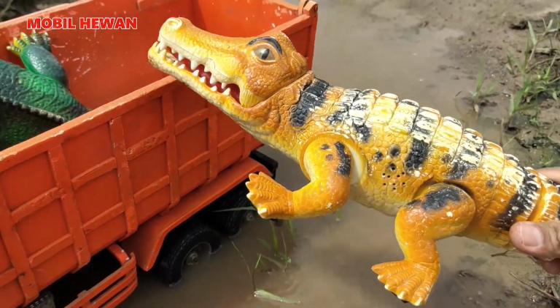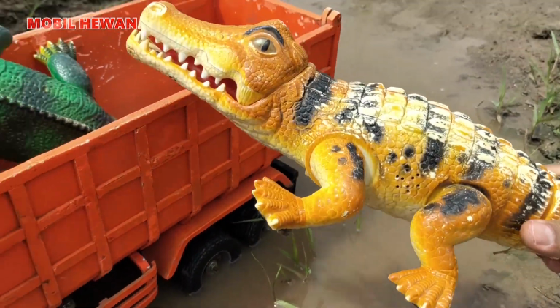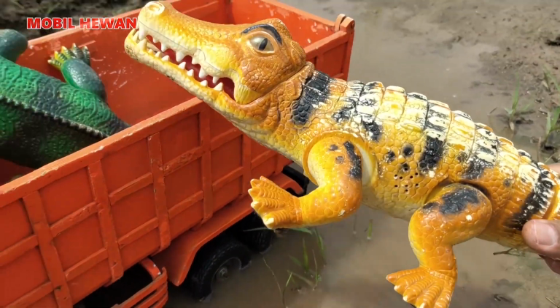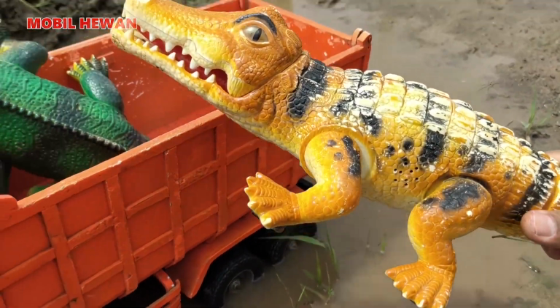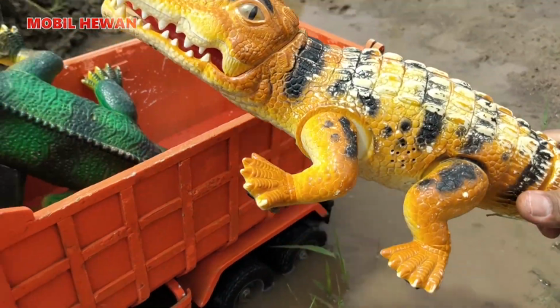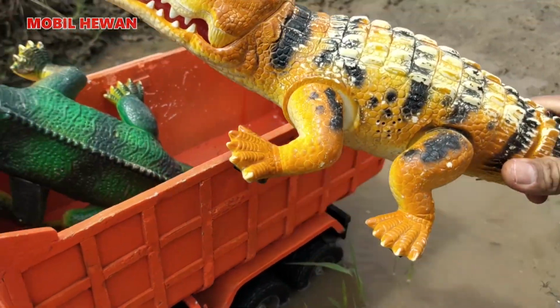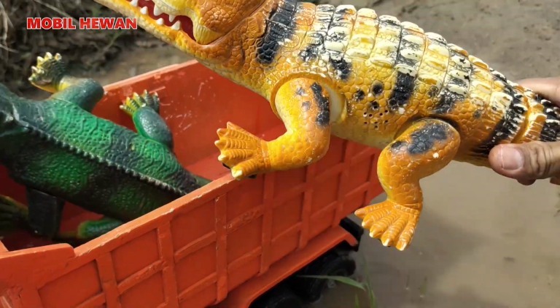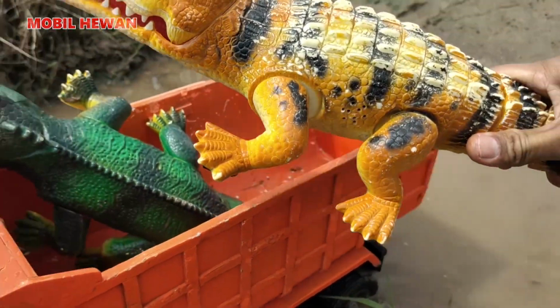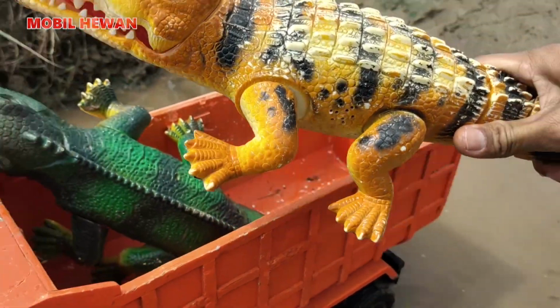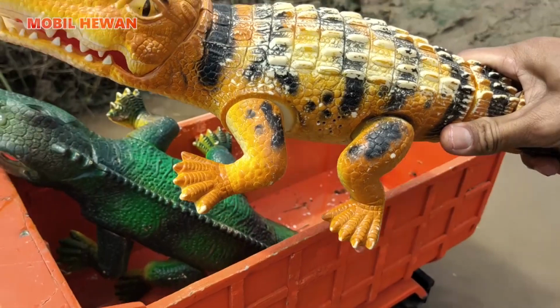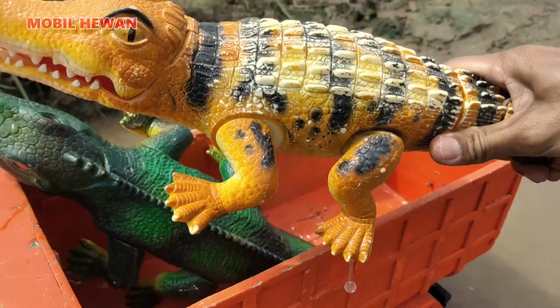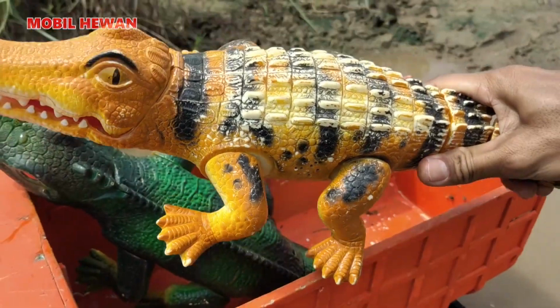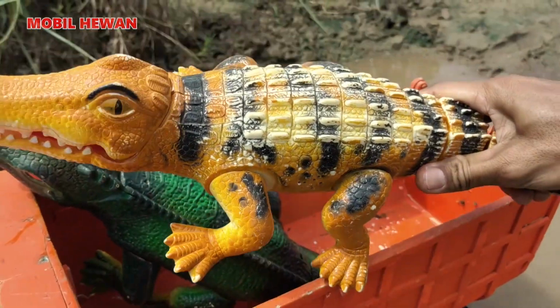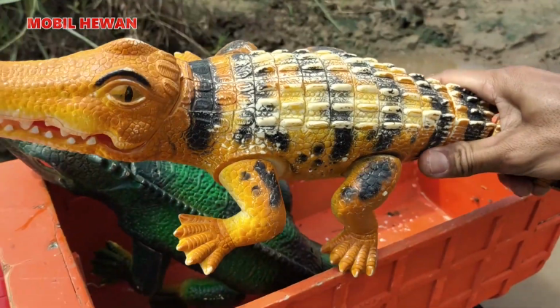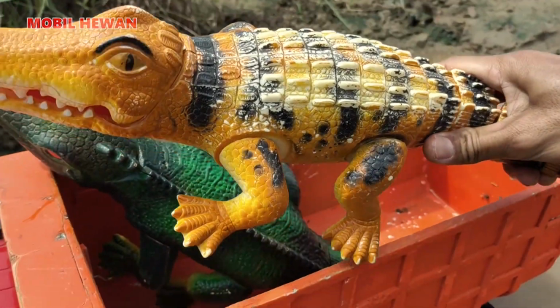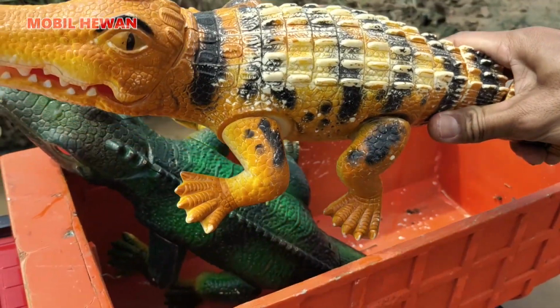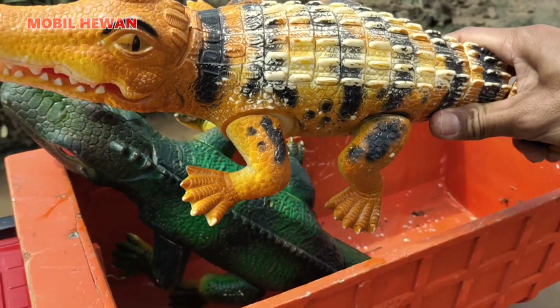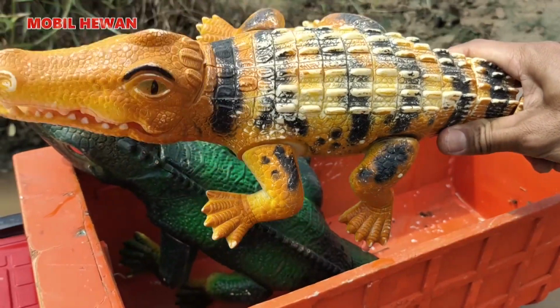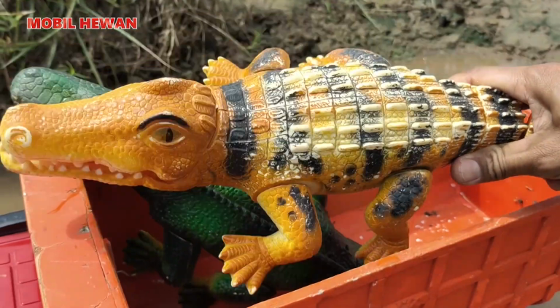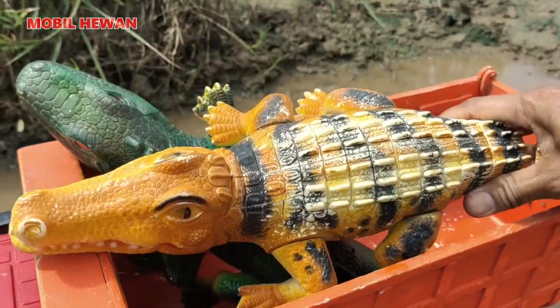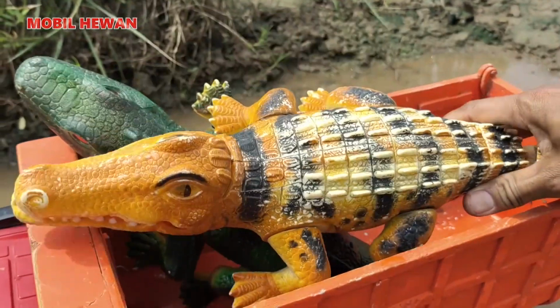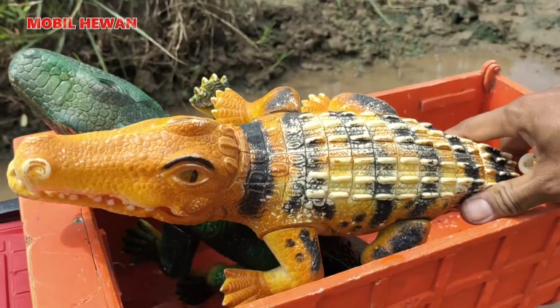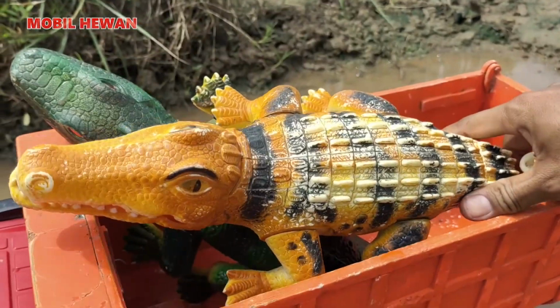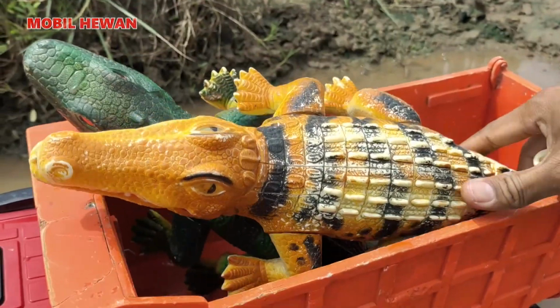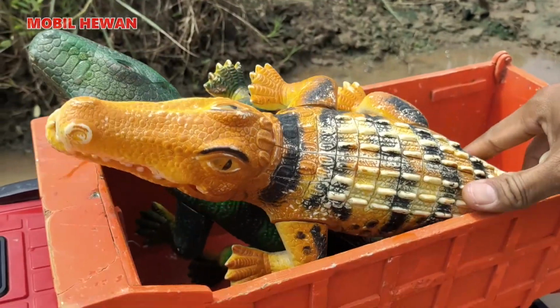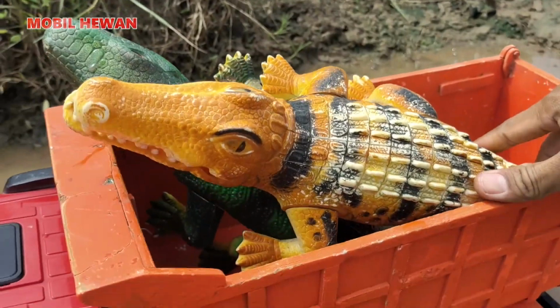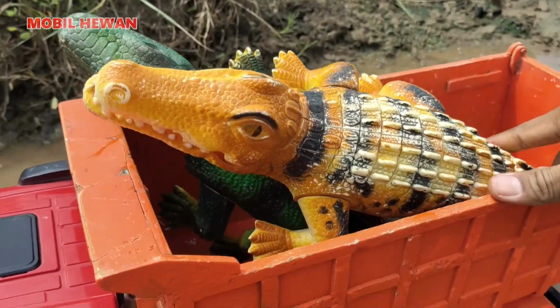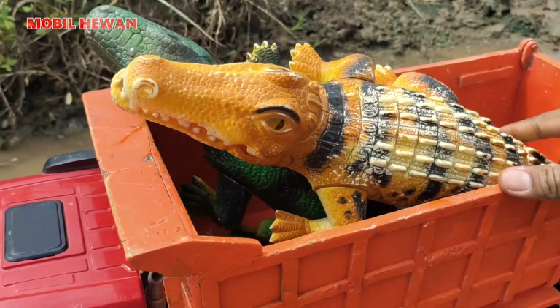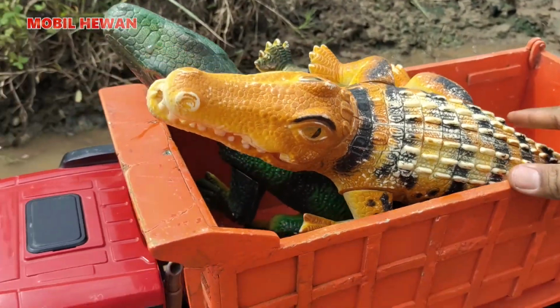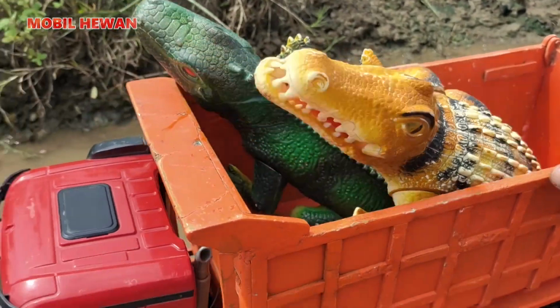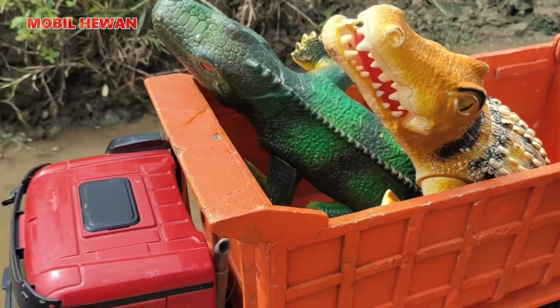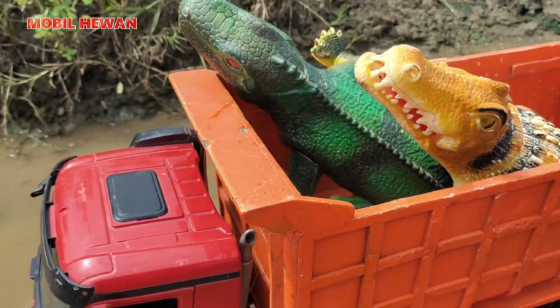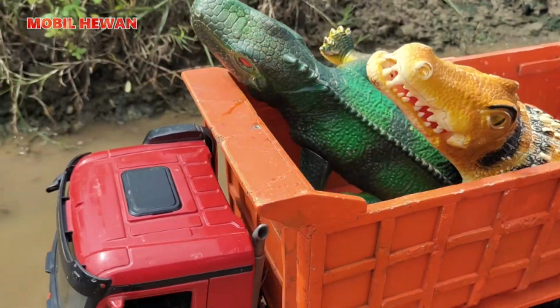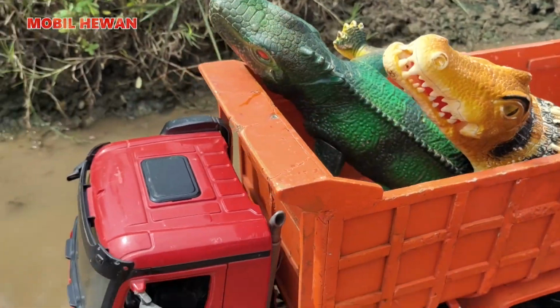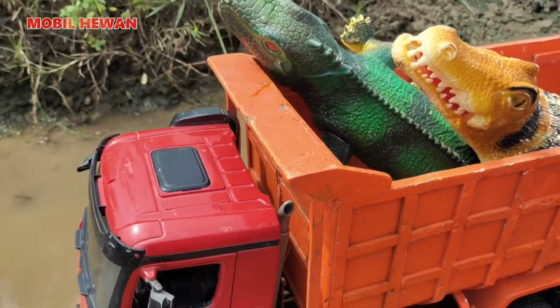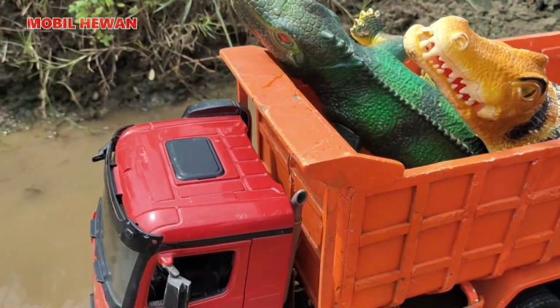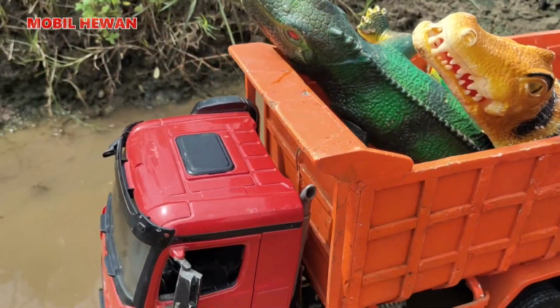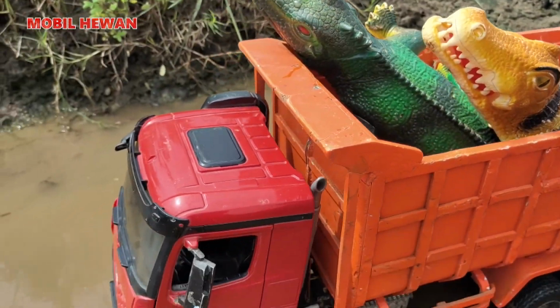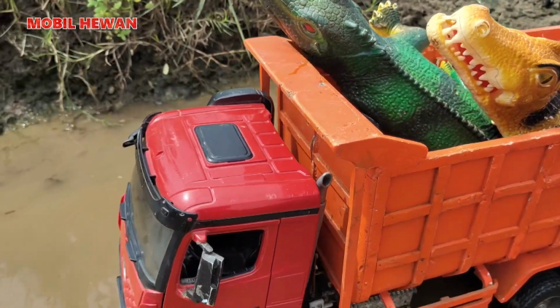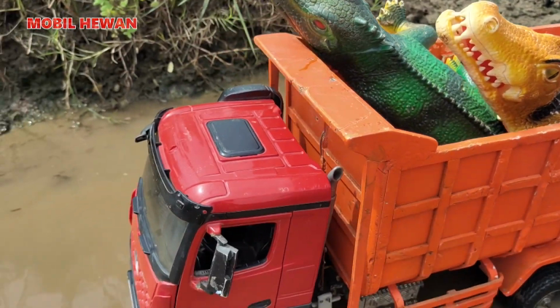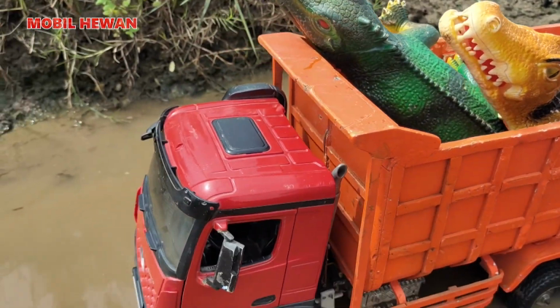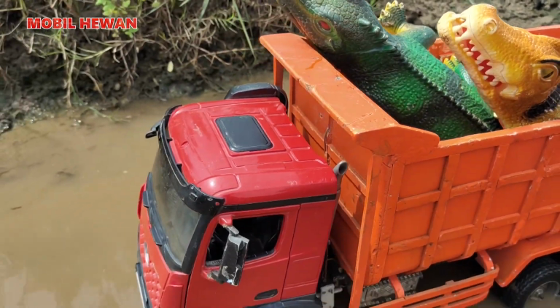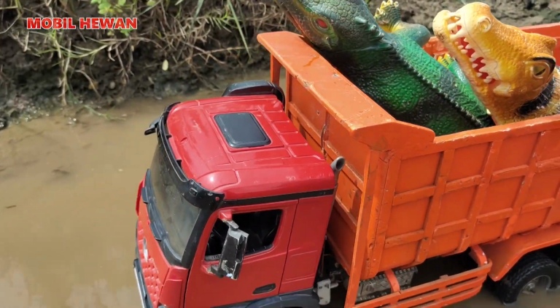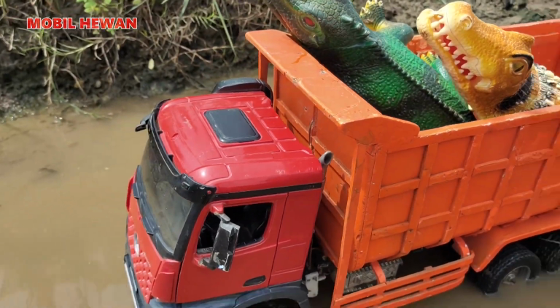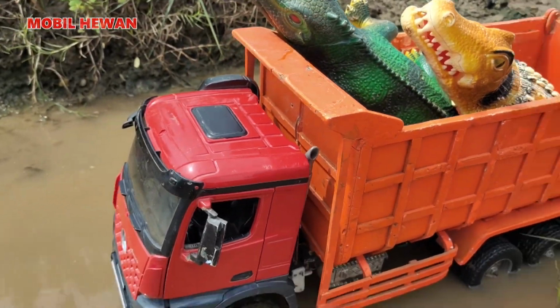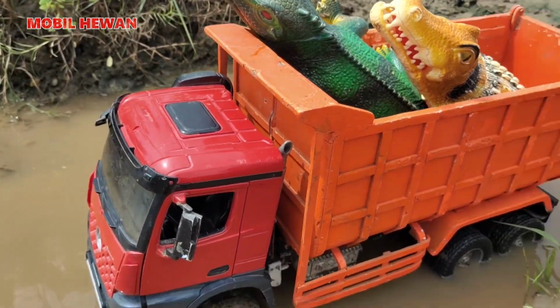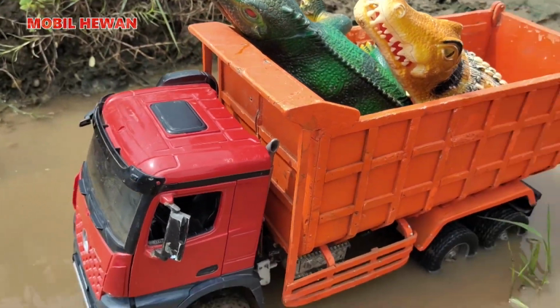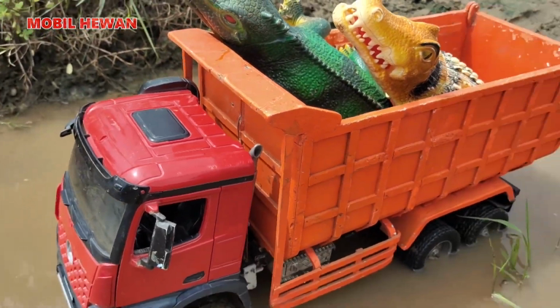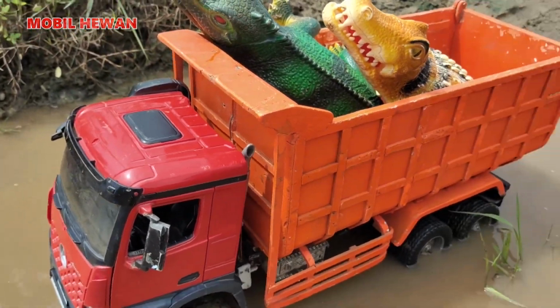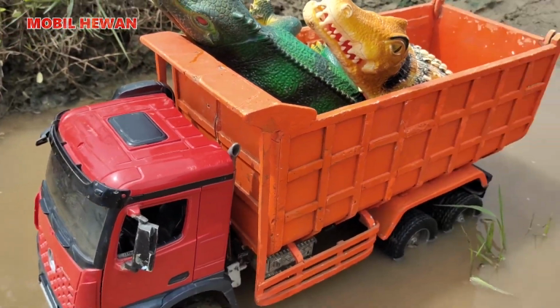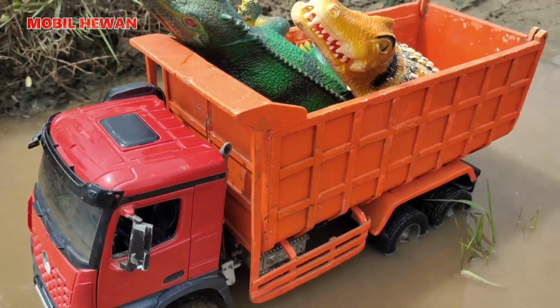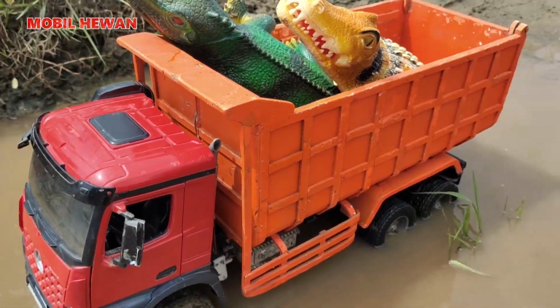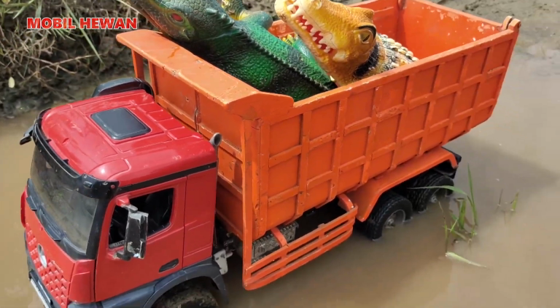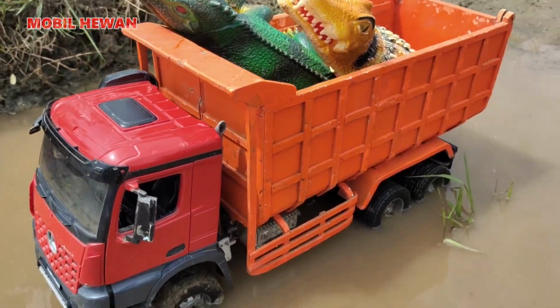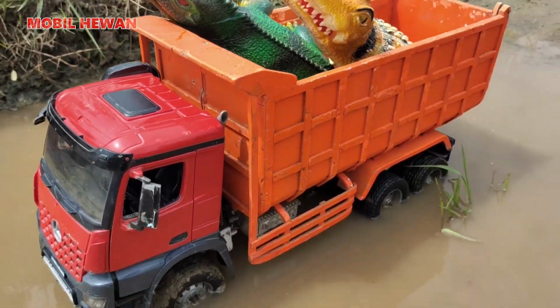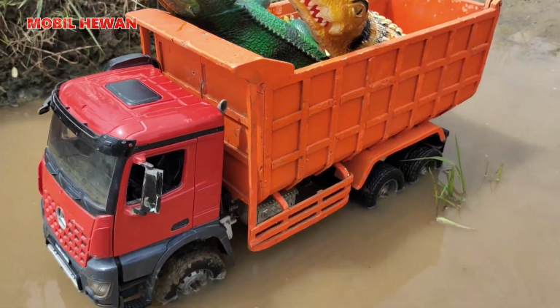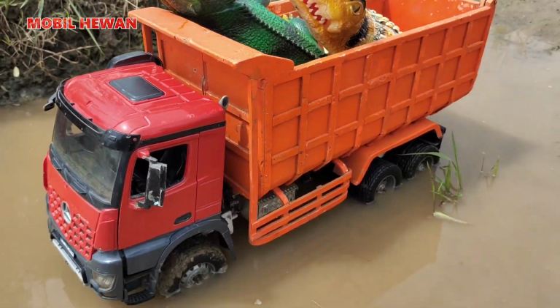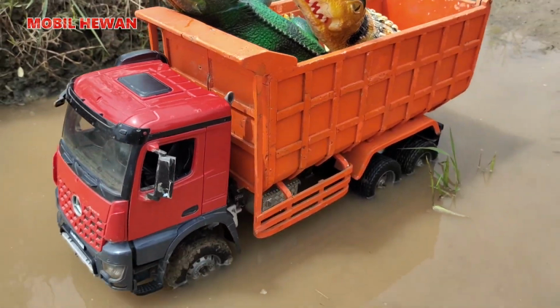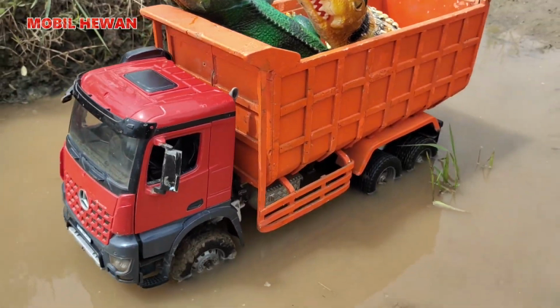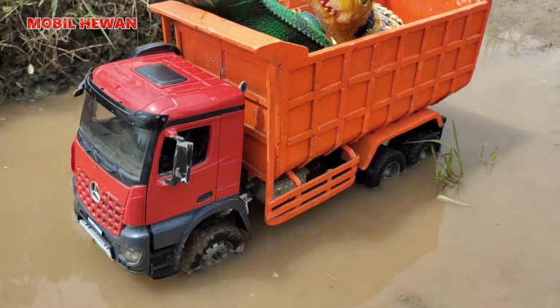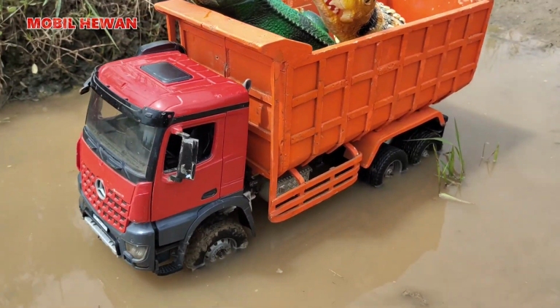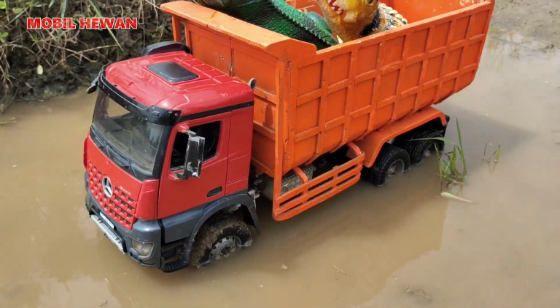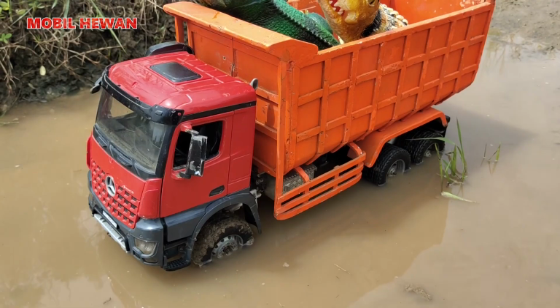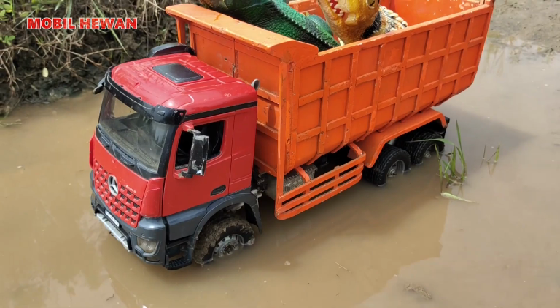Kita naikkan barang iguana nih, teman-teman. Oke, kita jalan dulu.